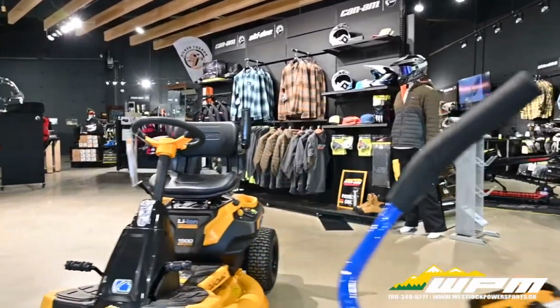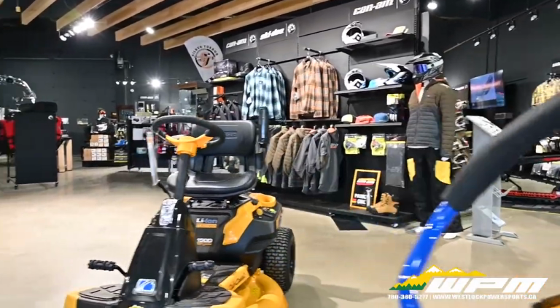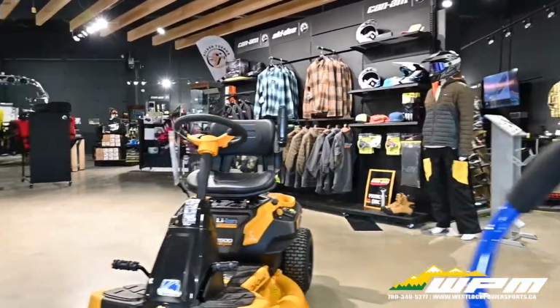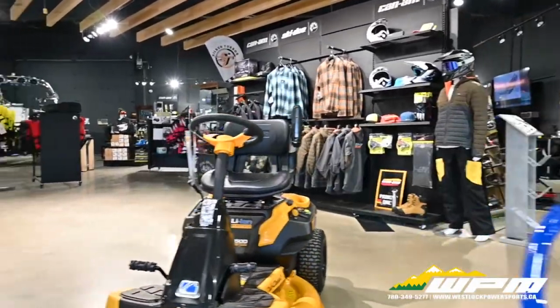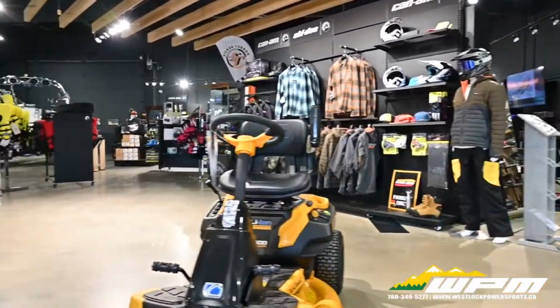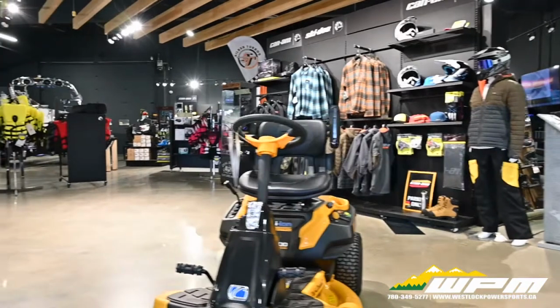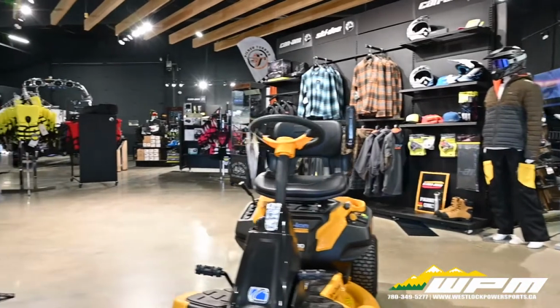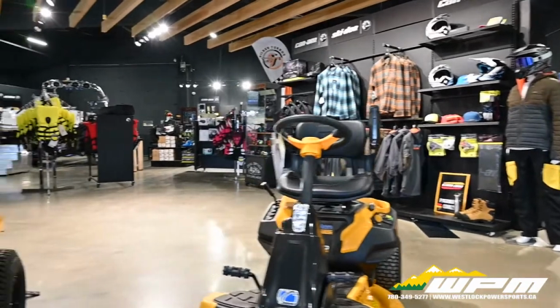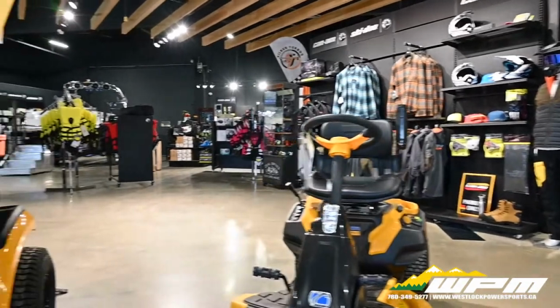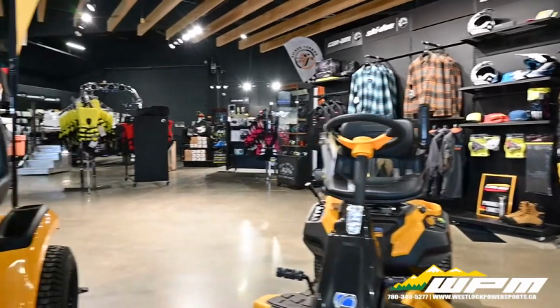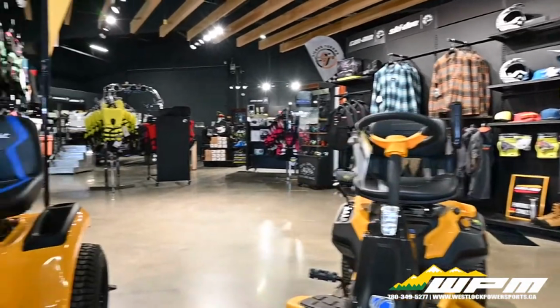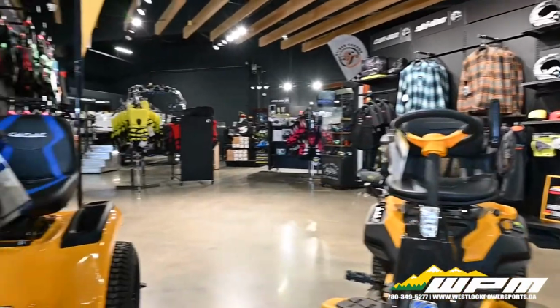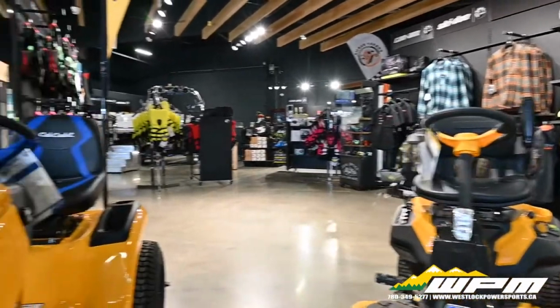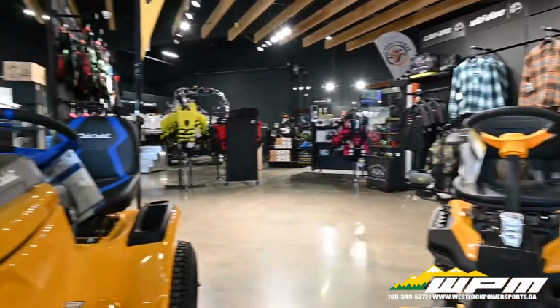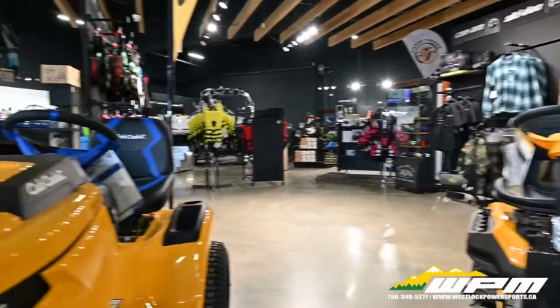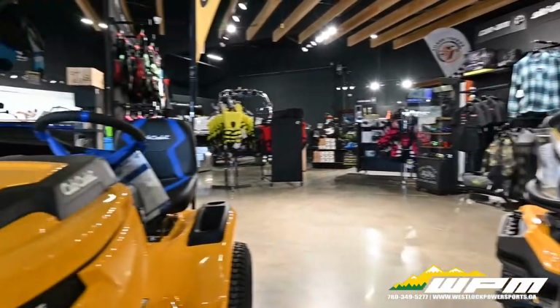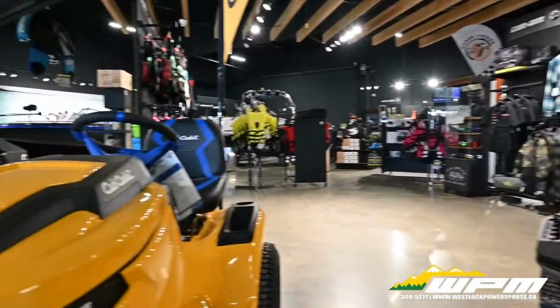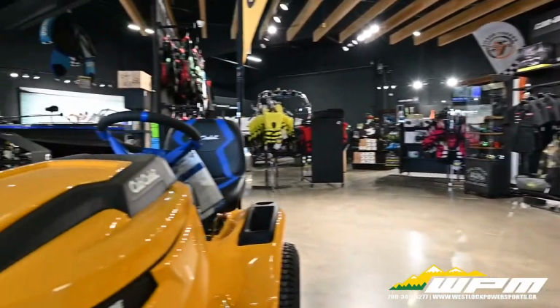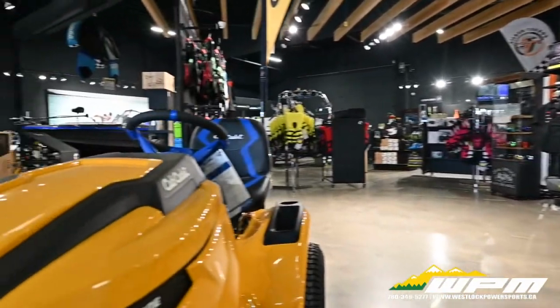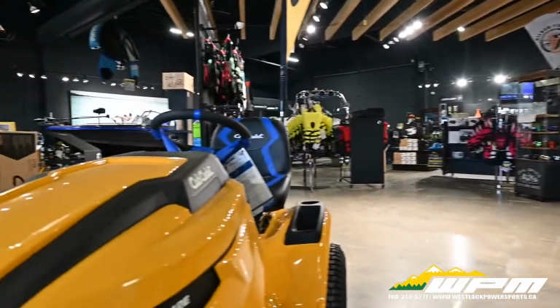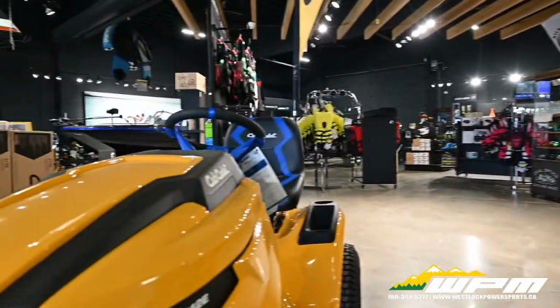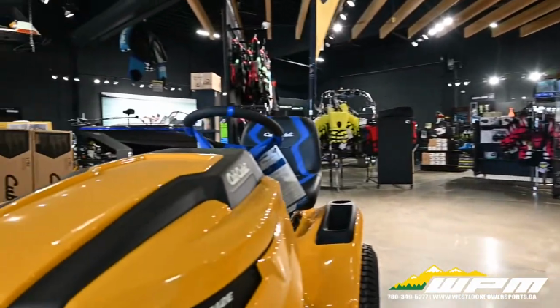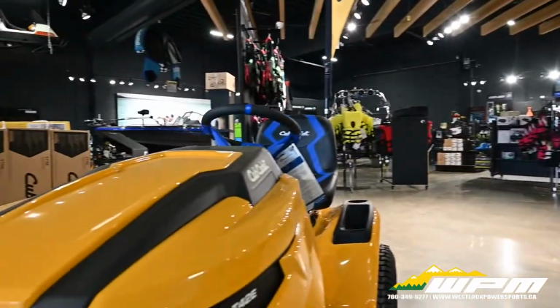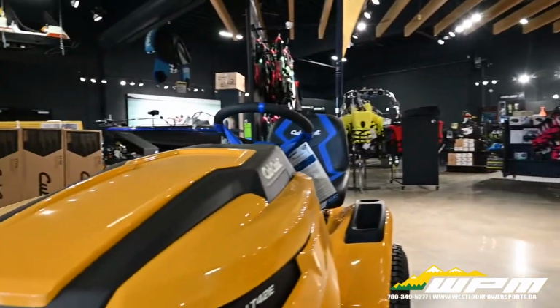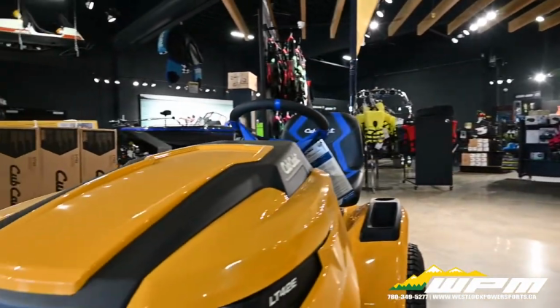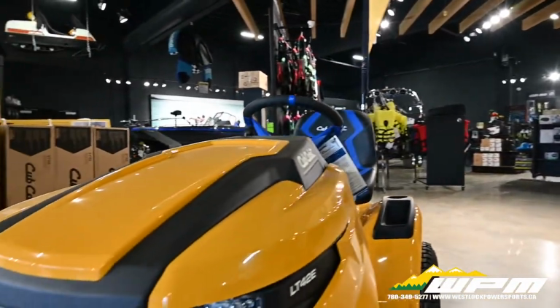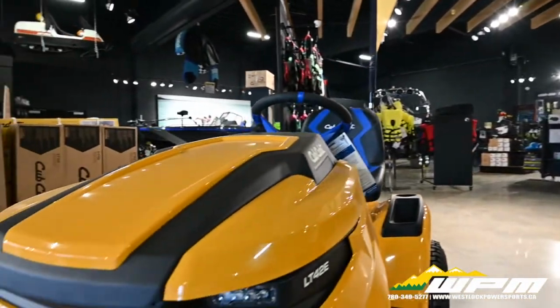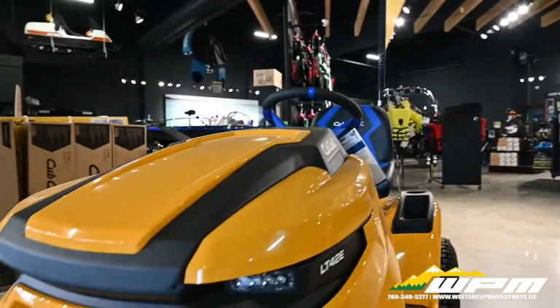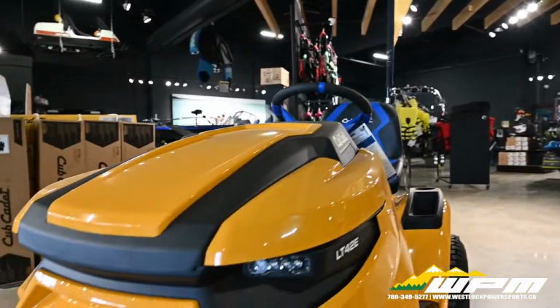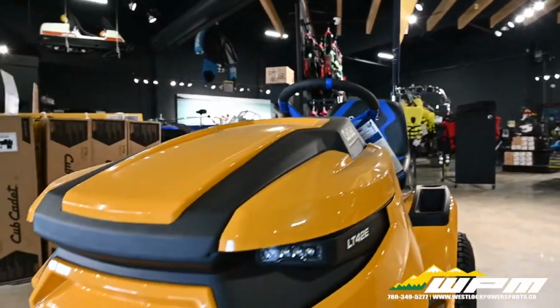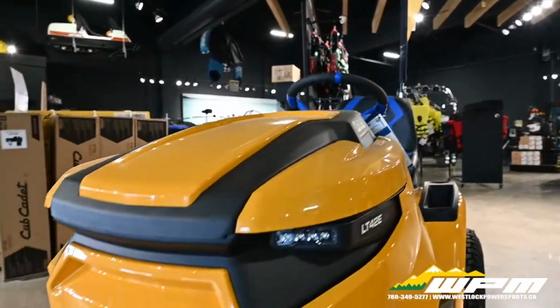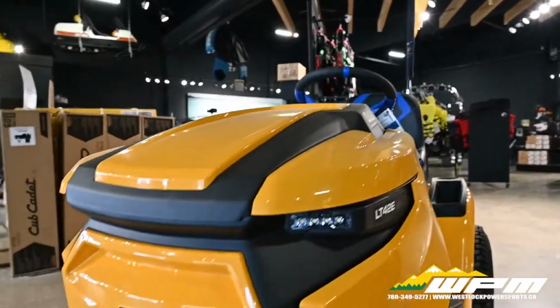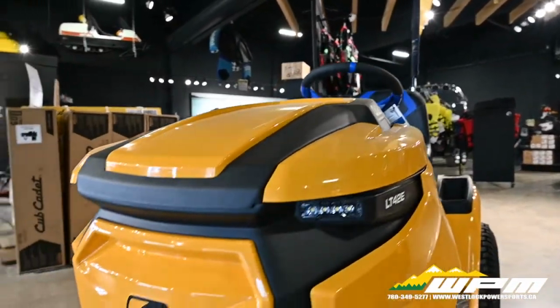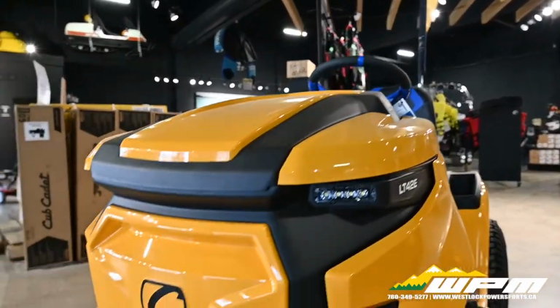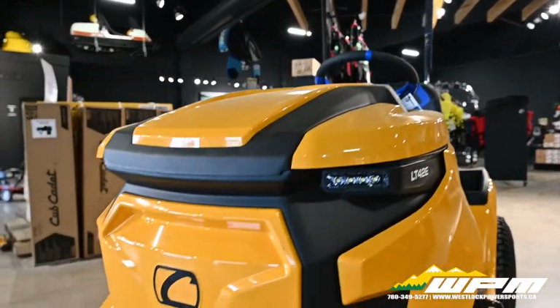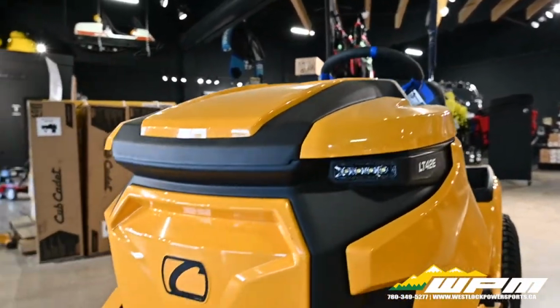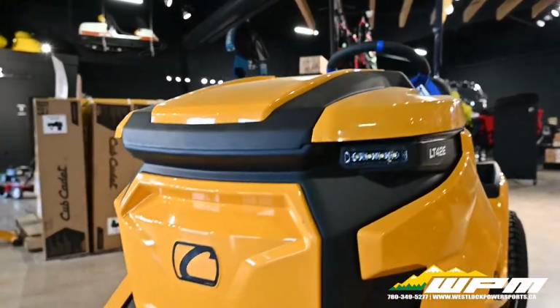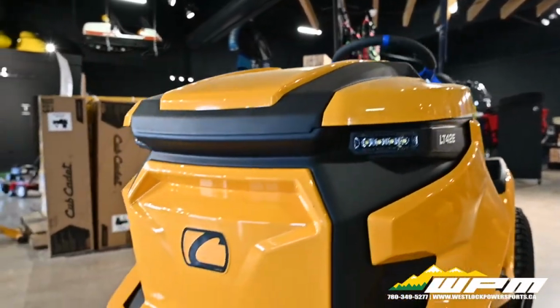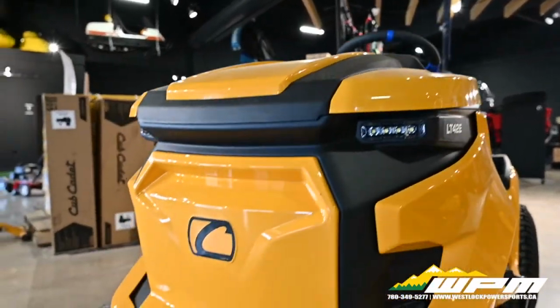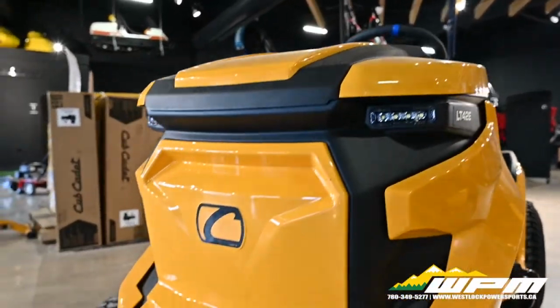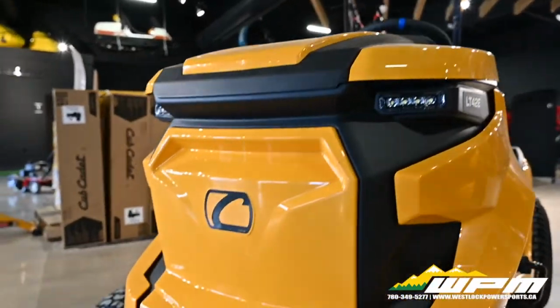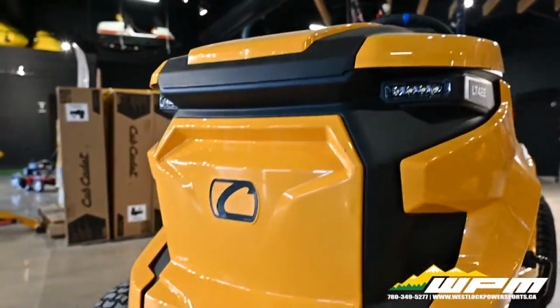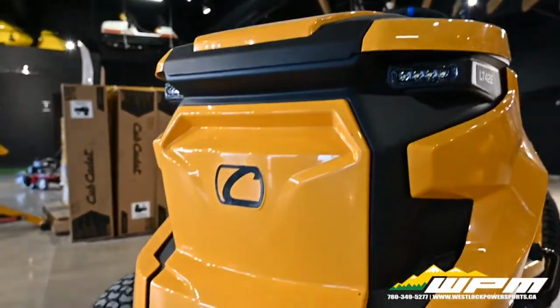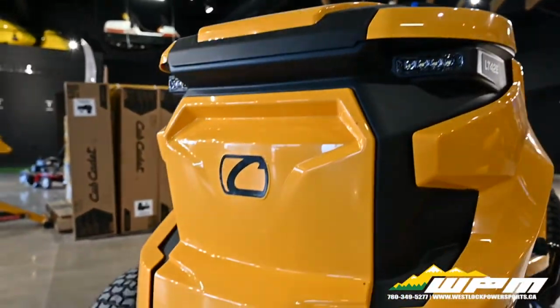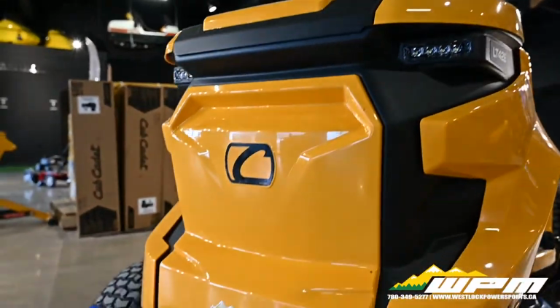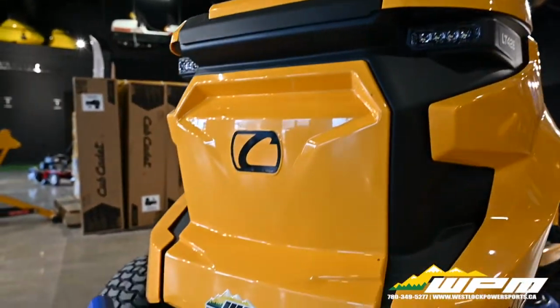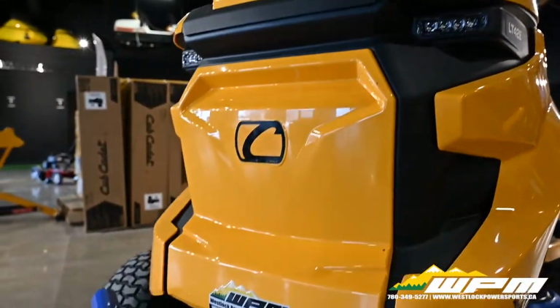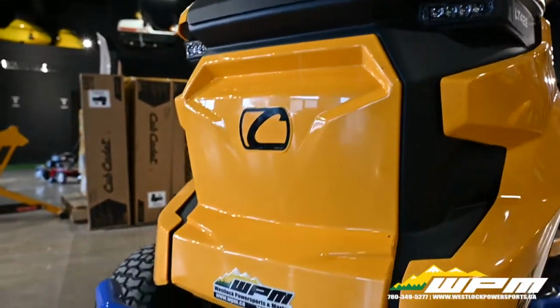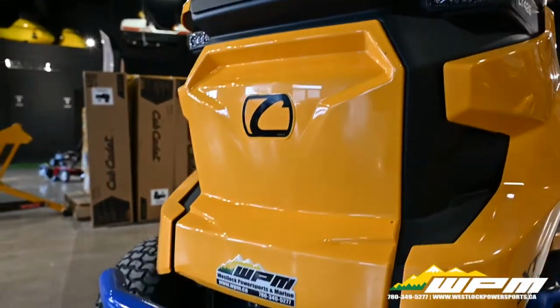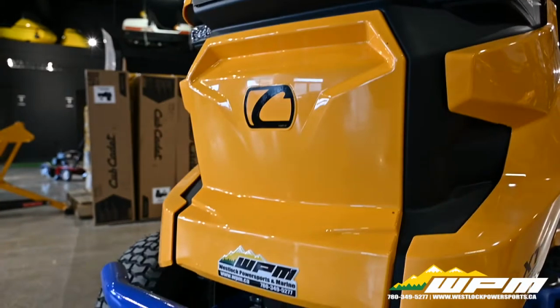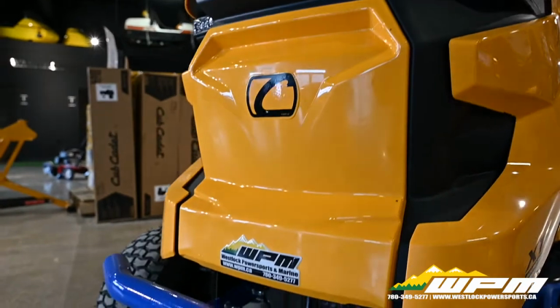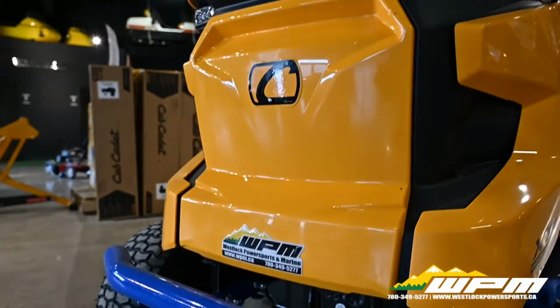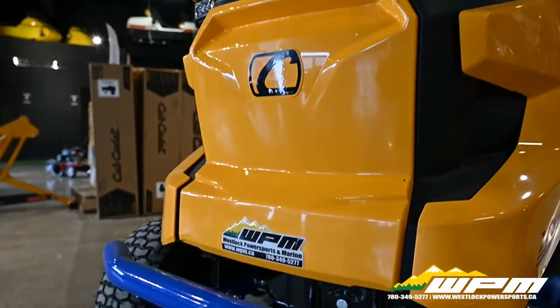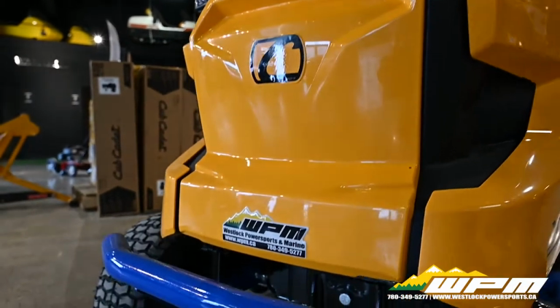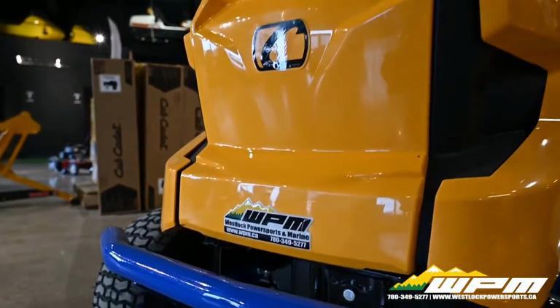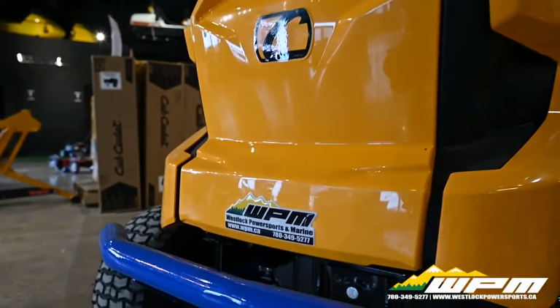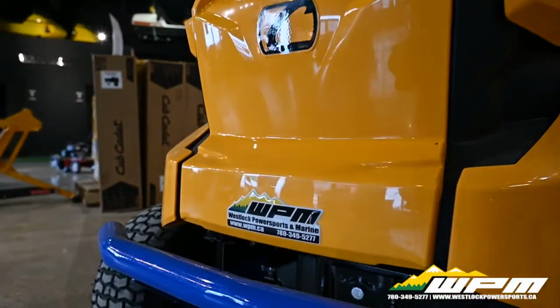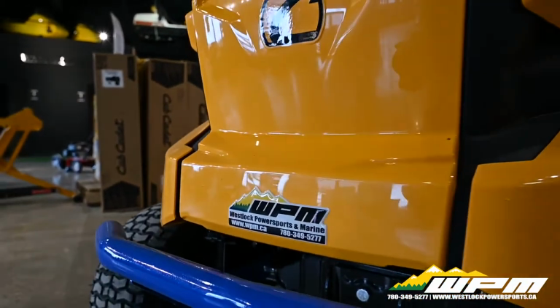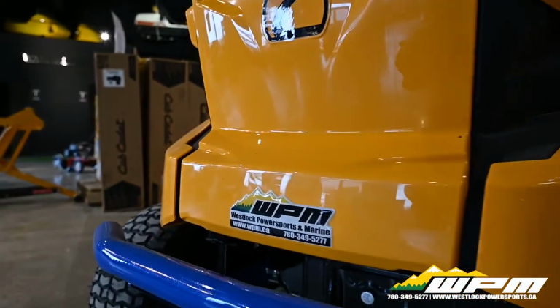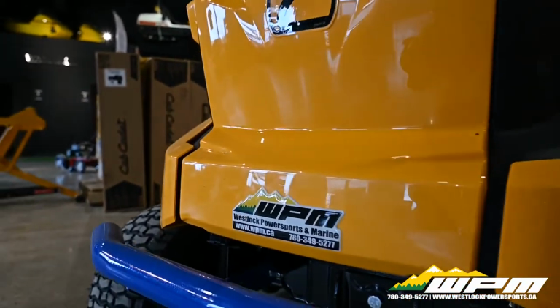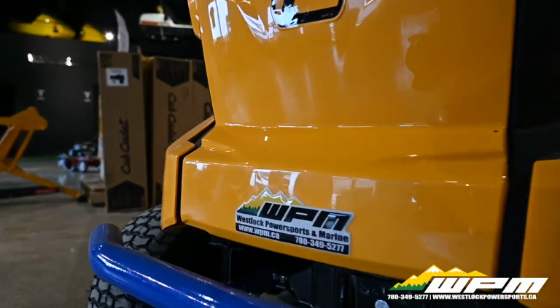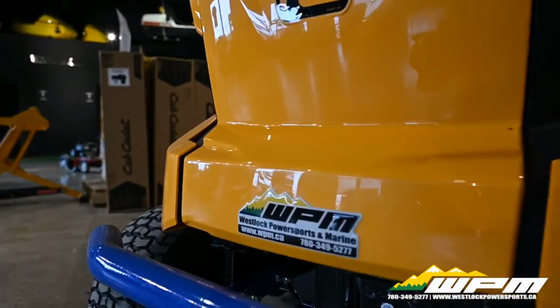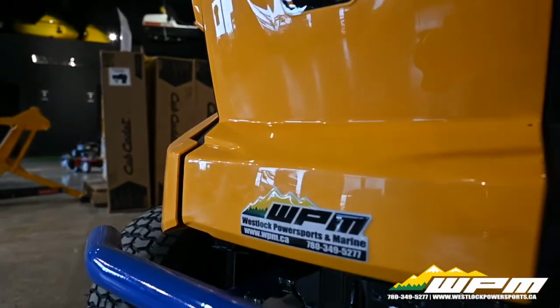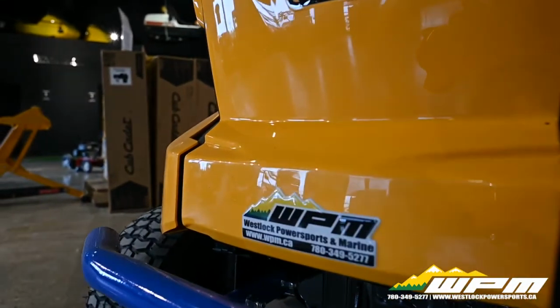The Enduro series is the fastest growing lawn tractor, and the XT1-LT-42E is the next powerhouse.